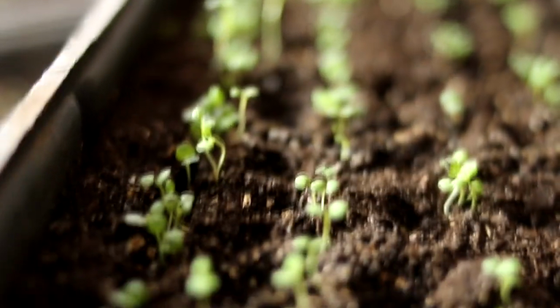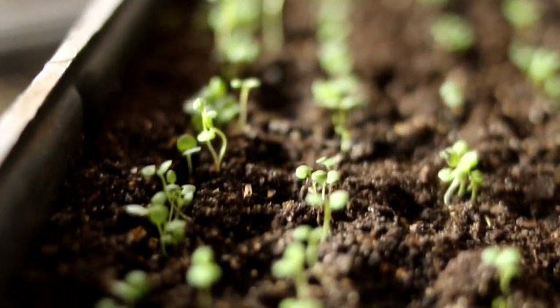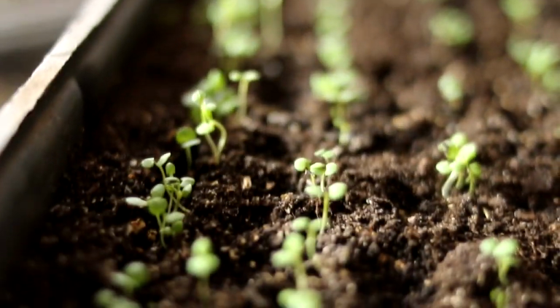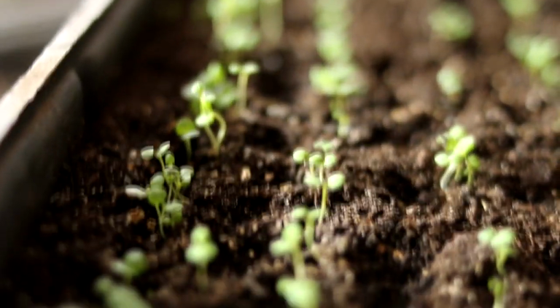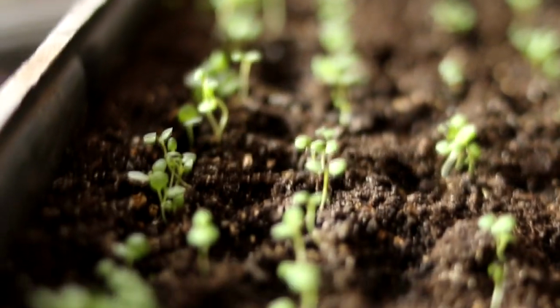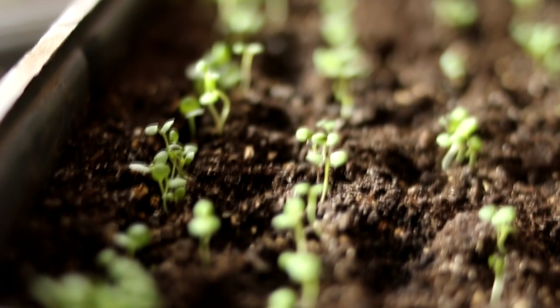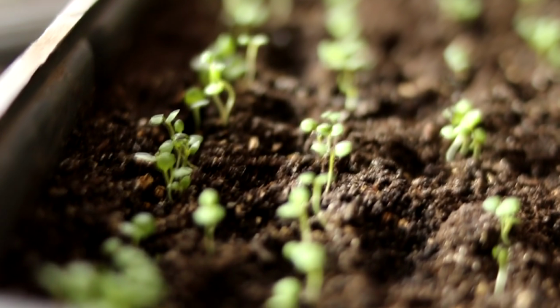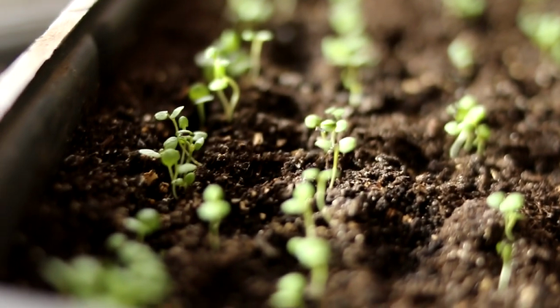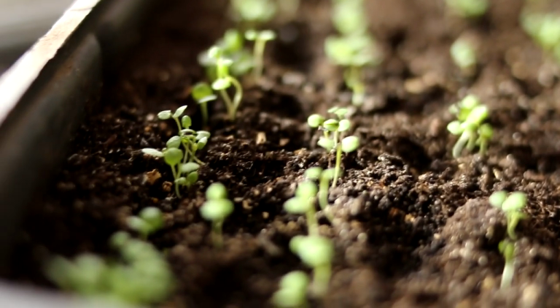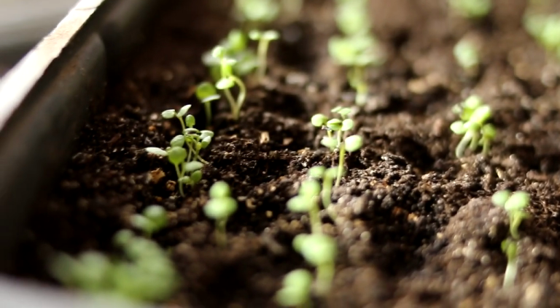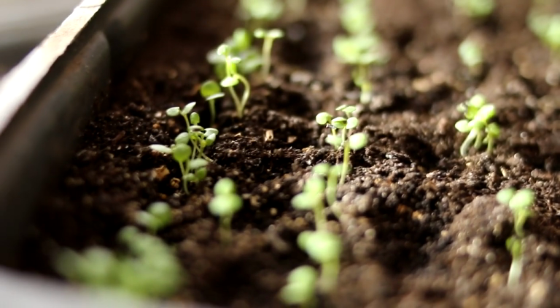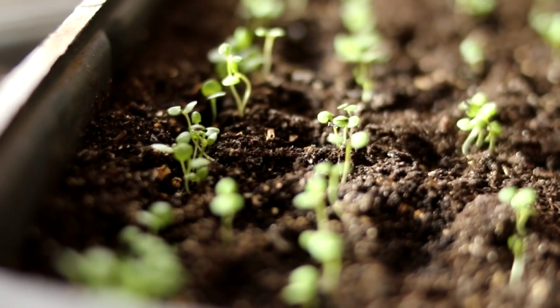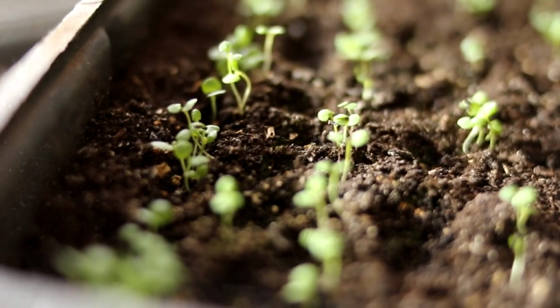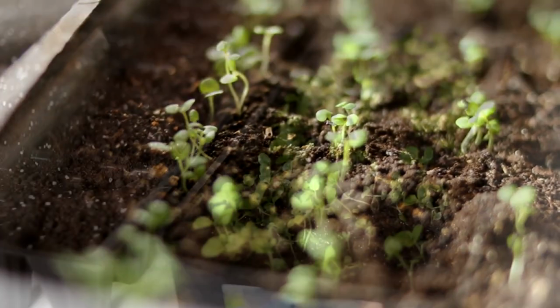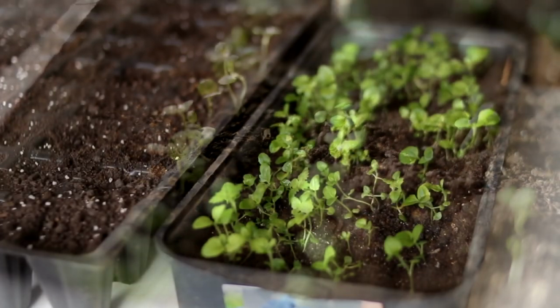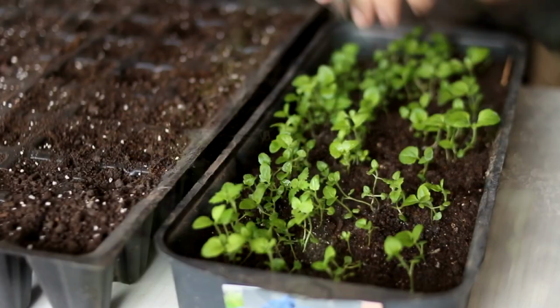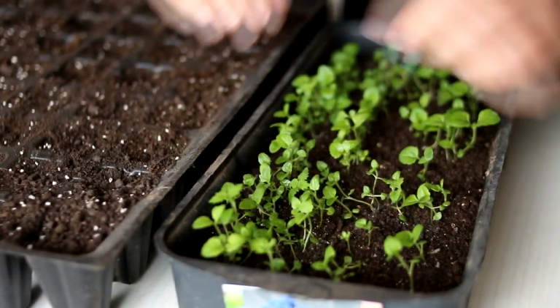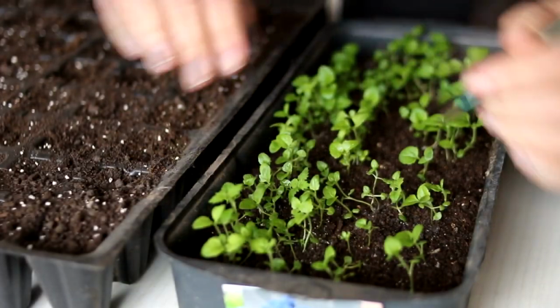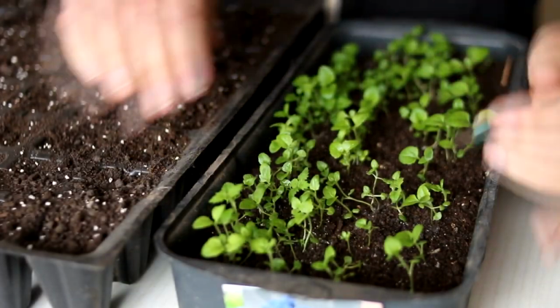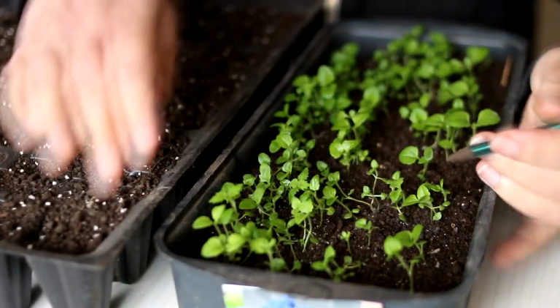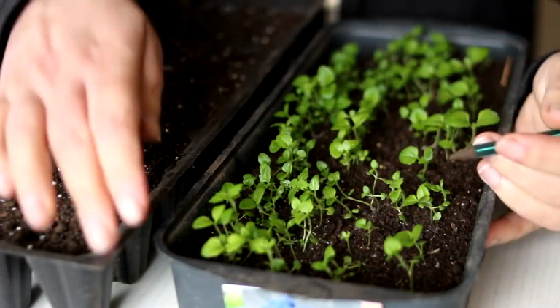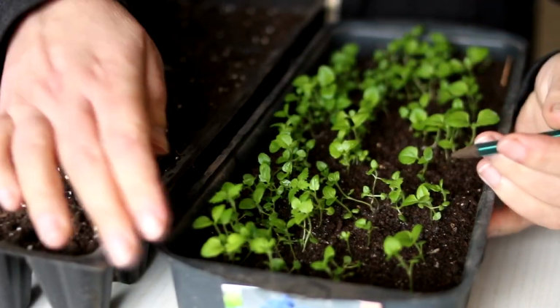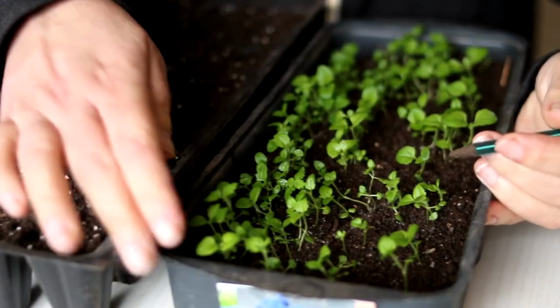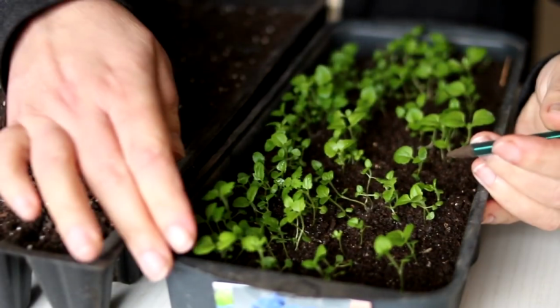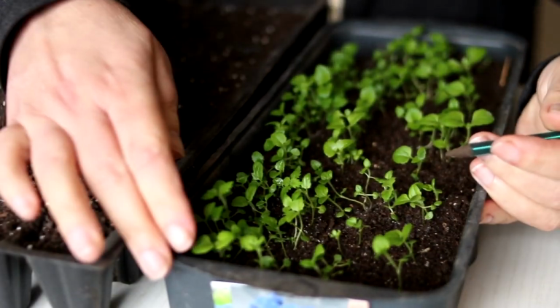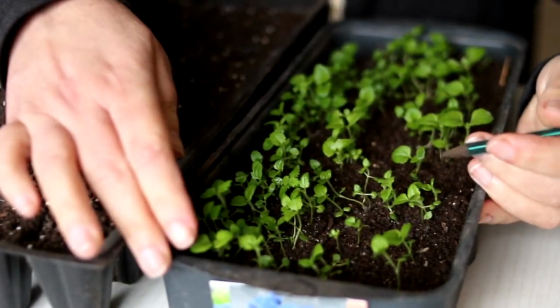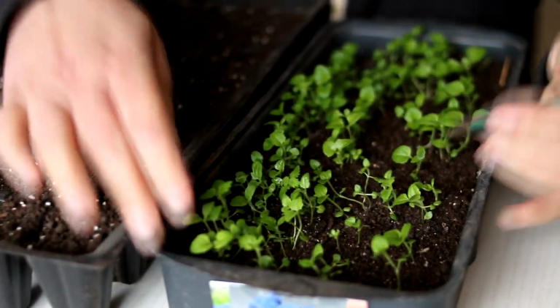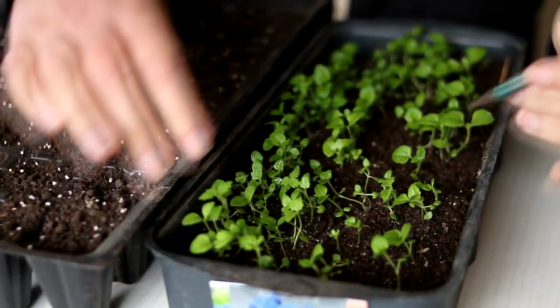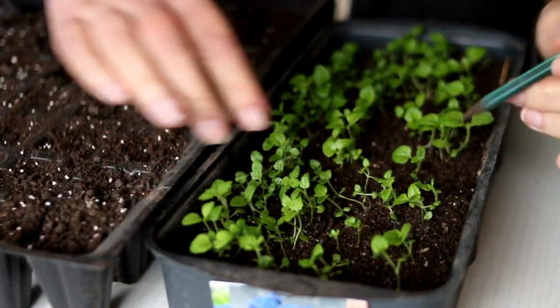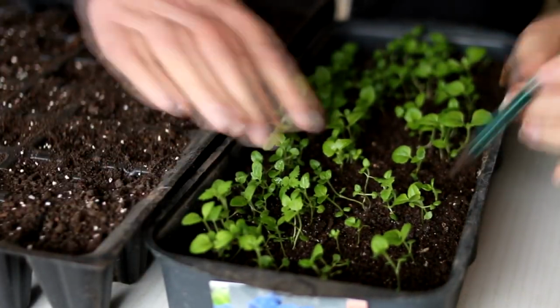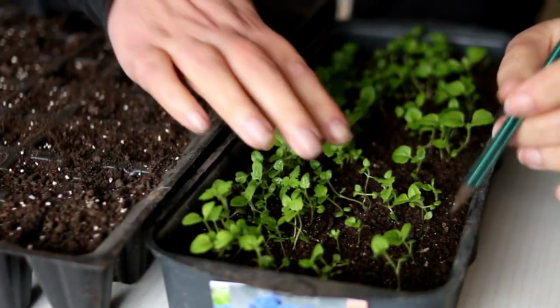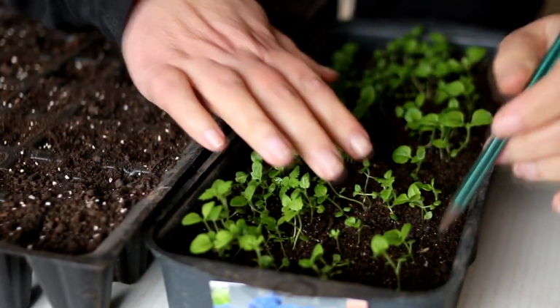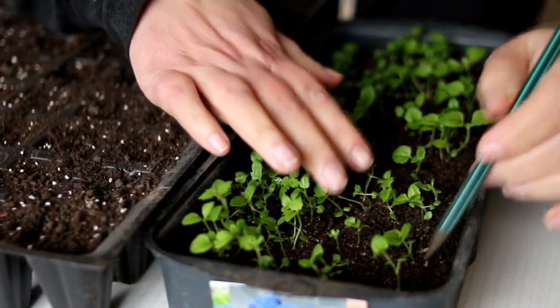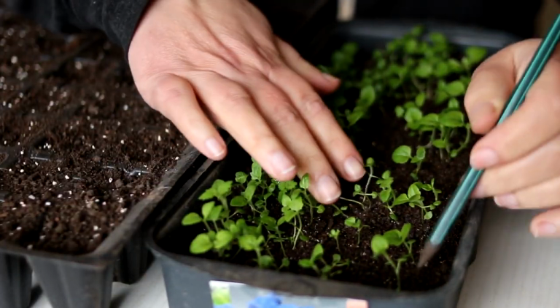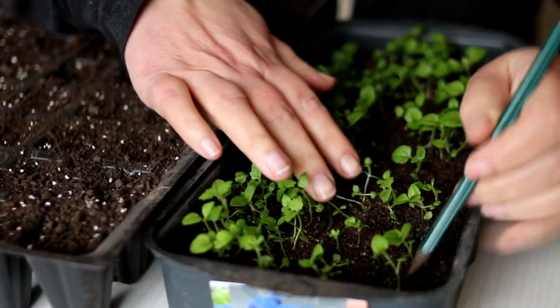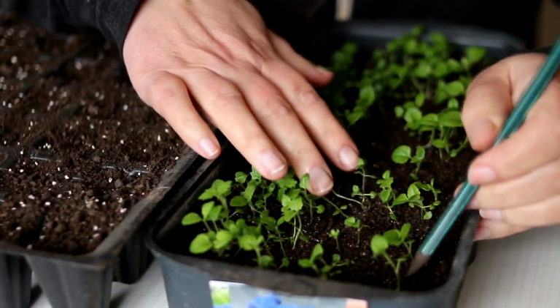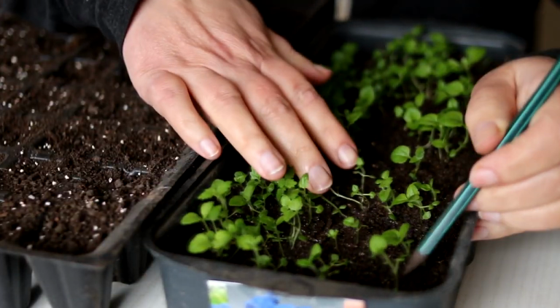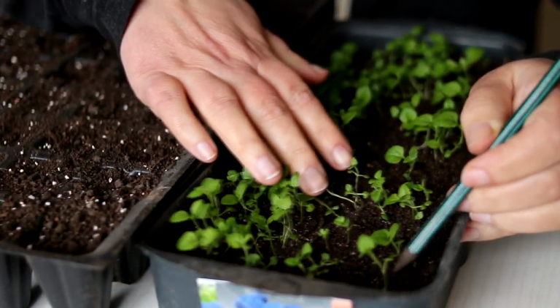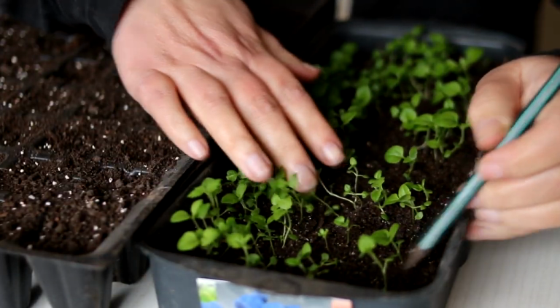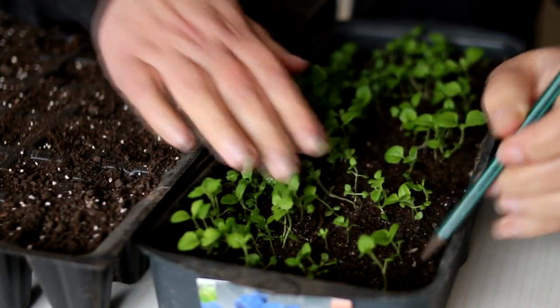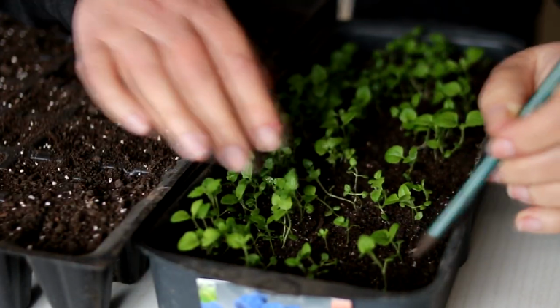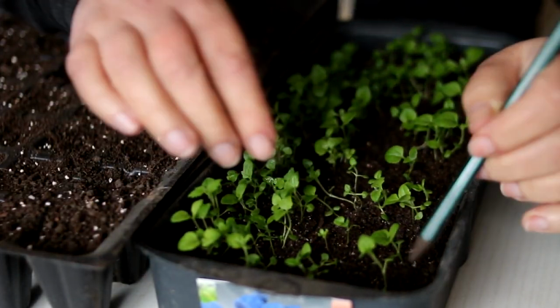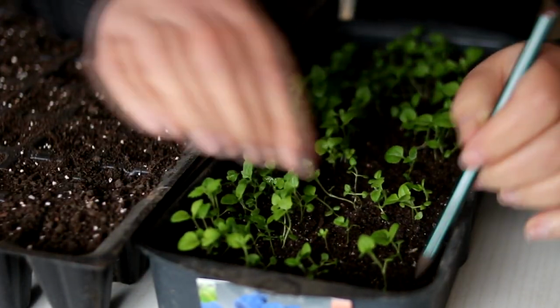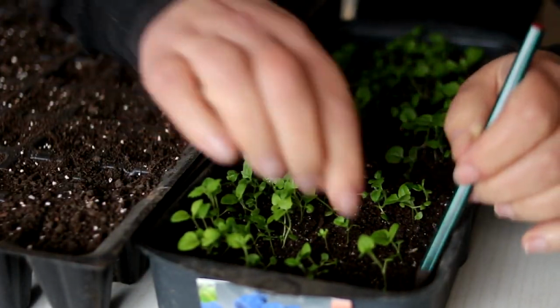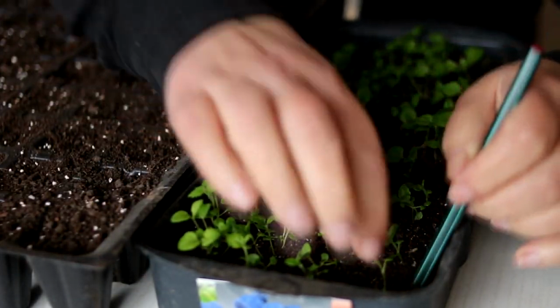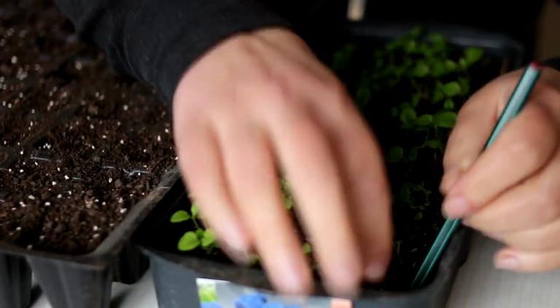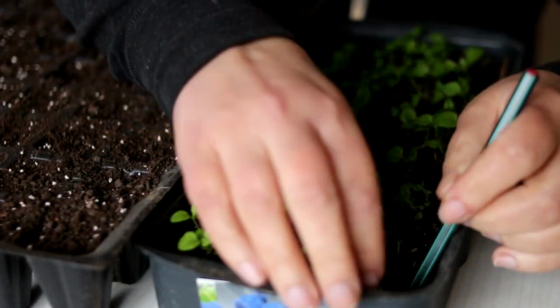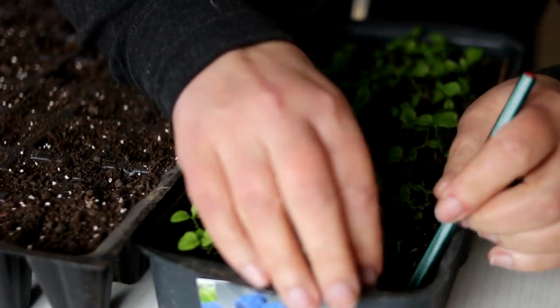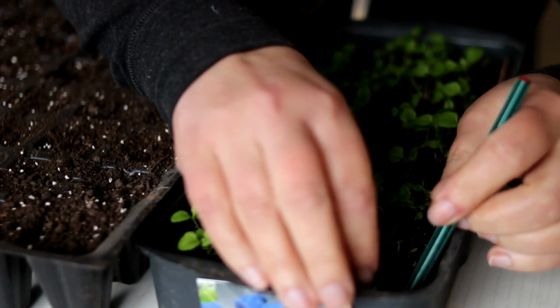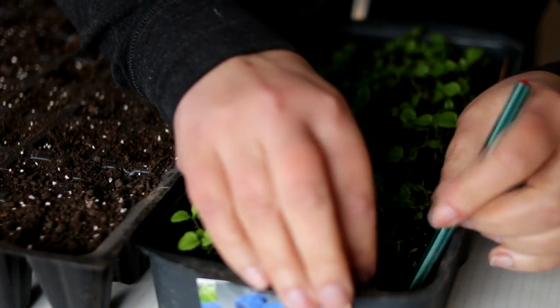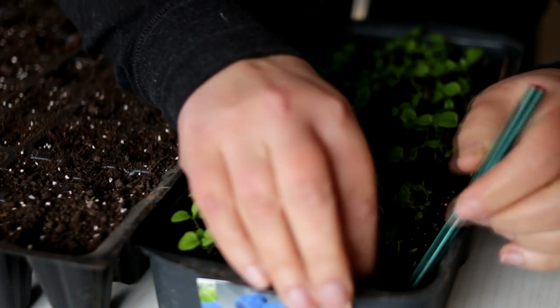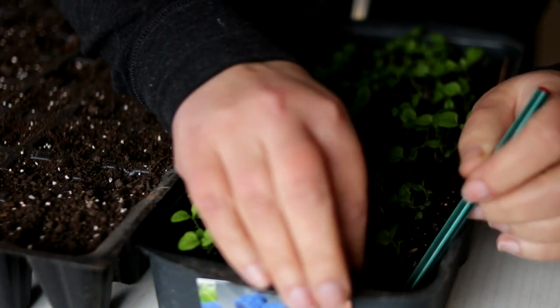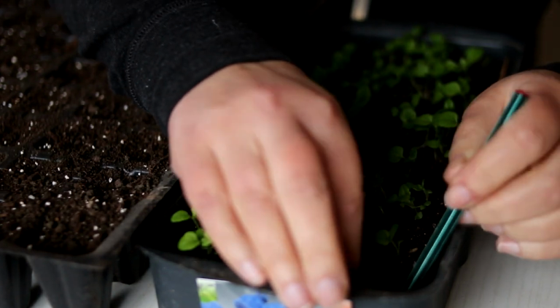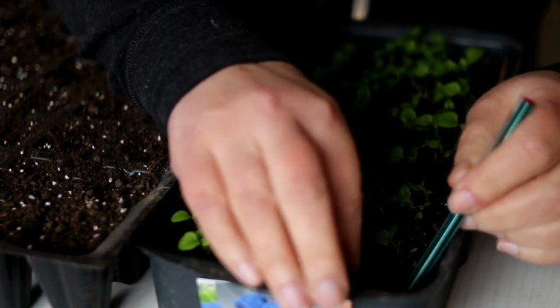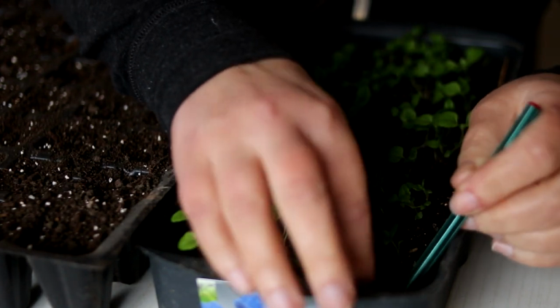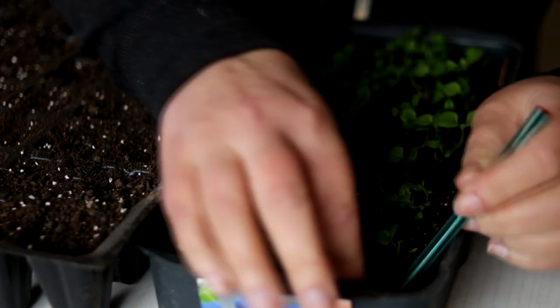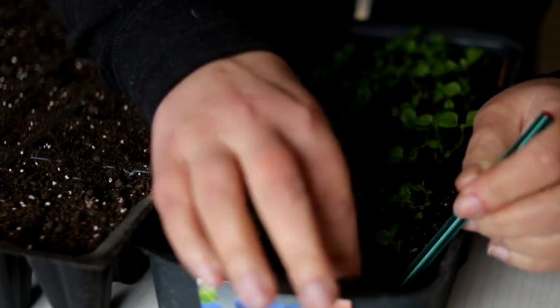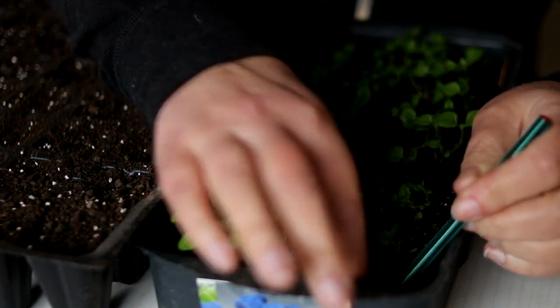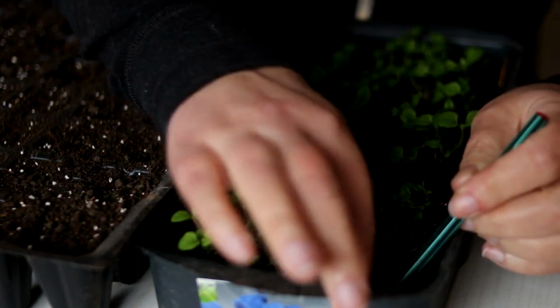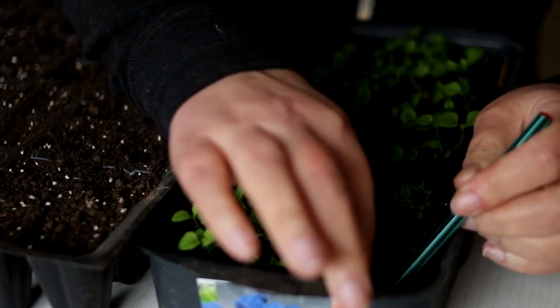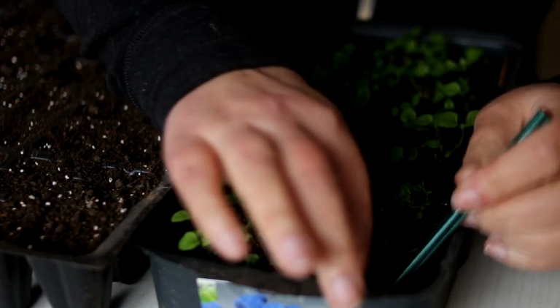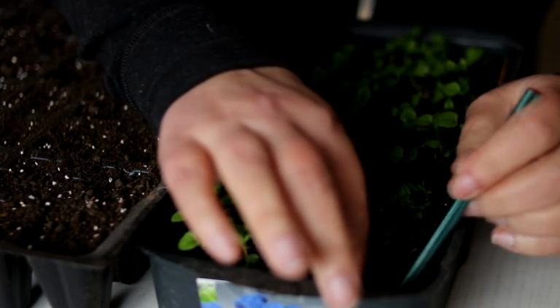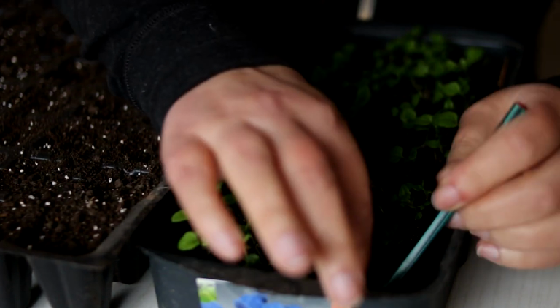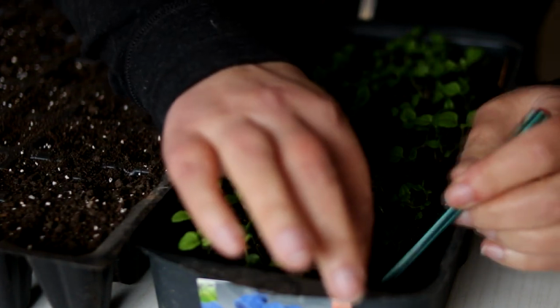After about 2 to 3 weeks, the seedlings of ageratum are ready for transplanting.